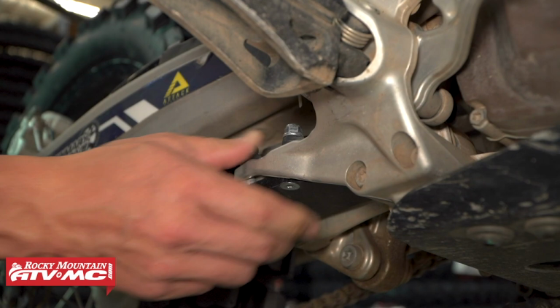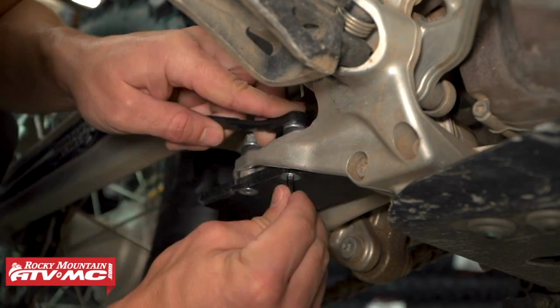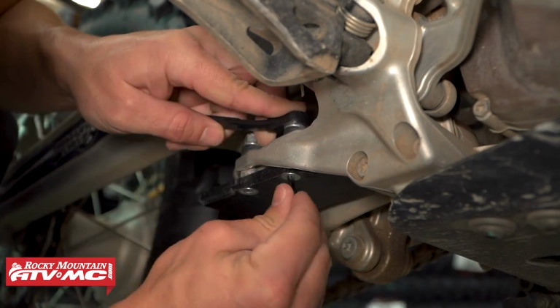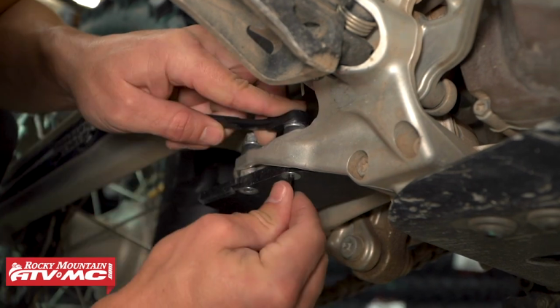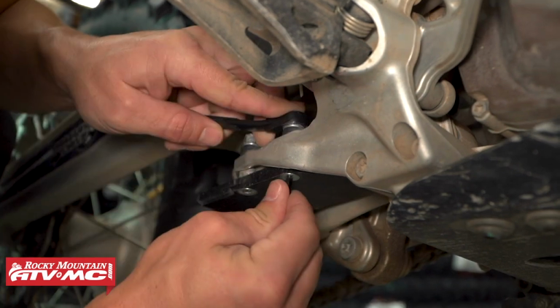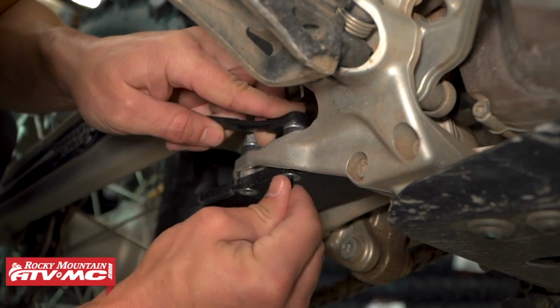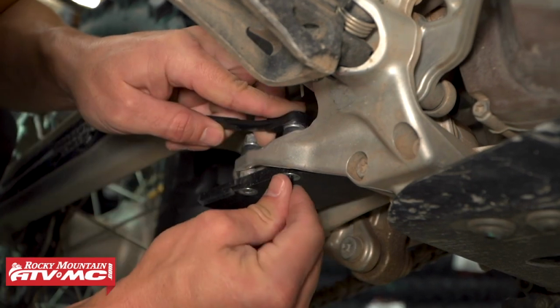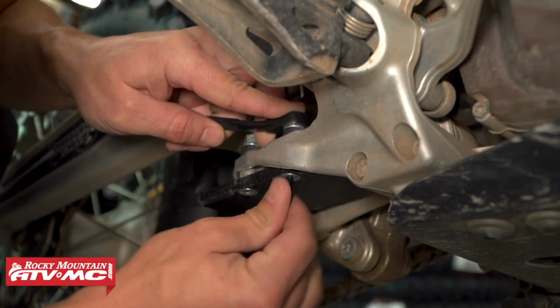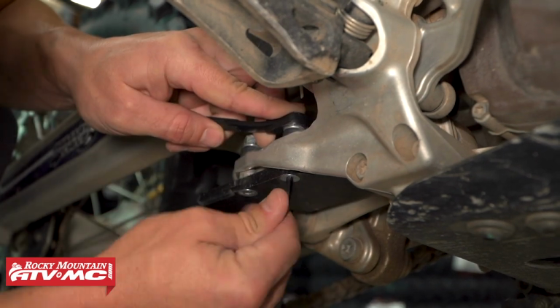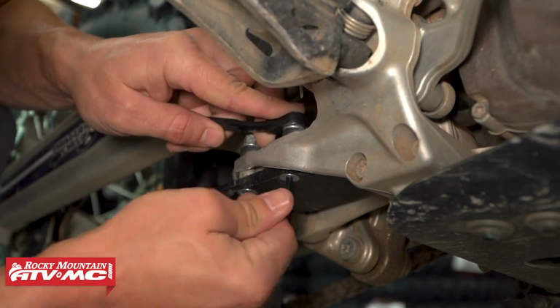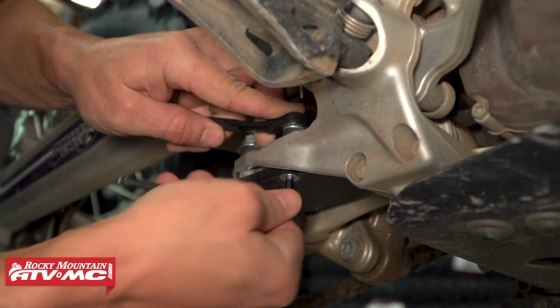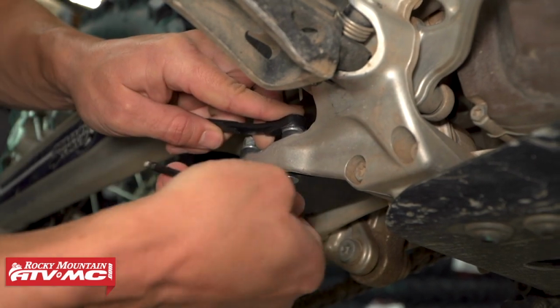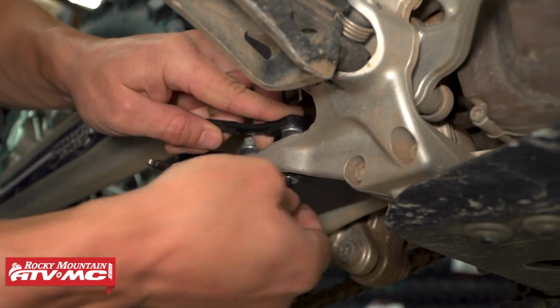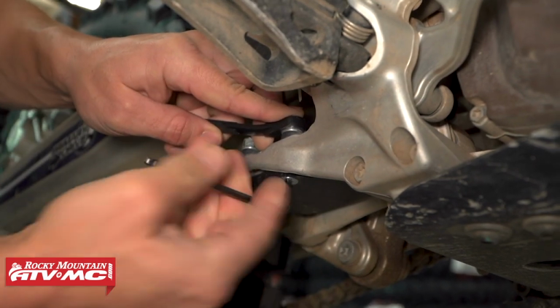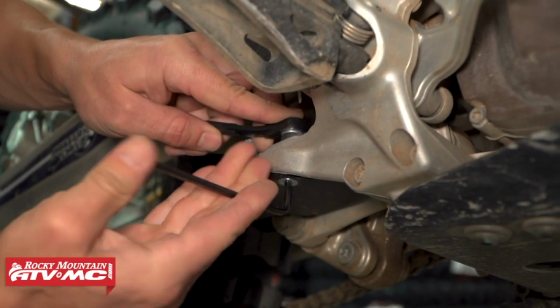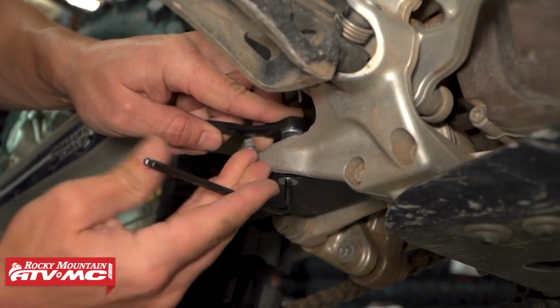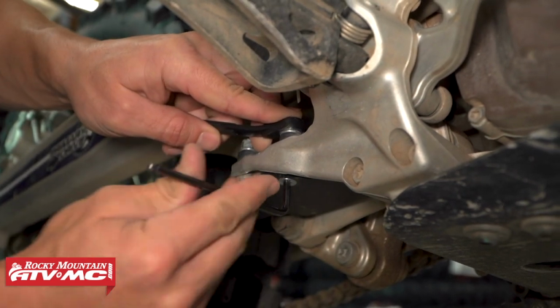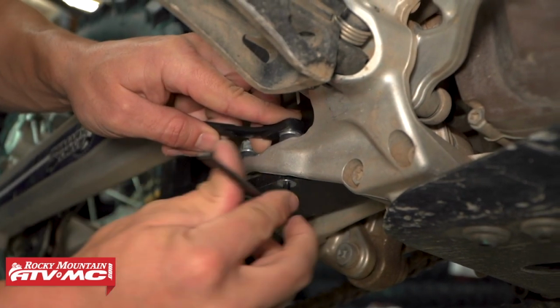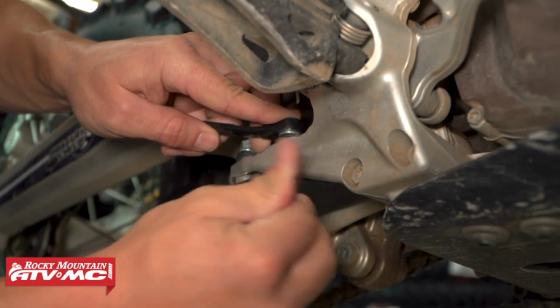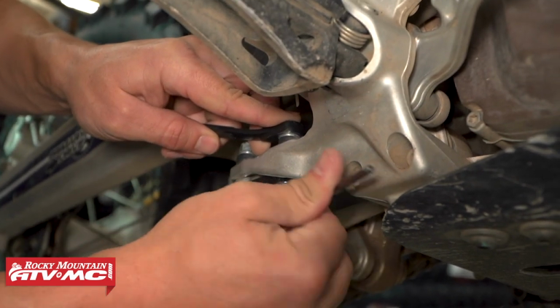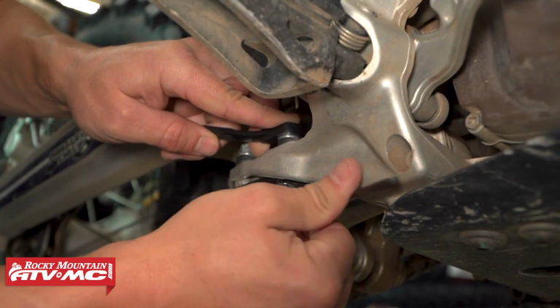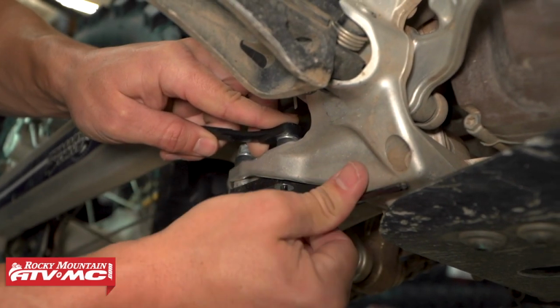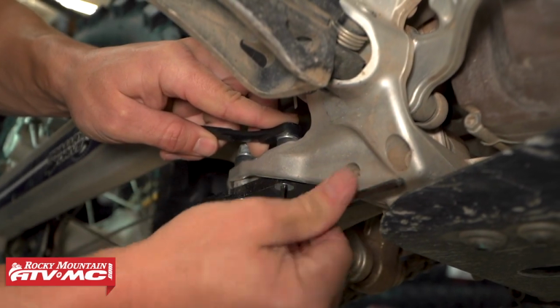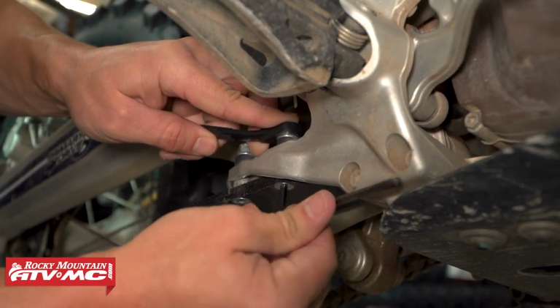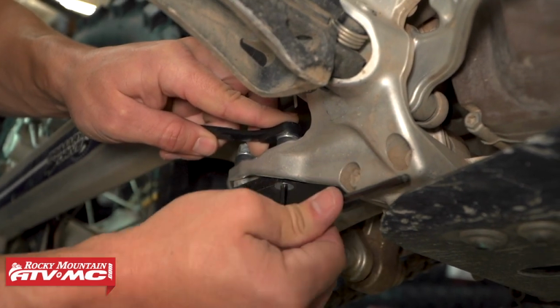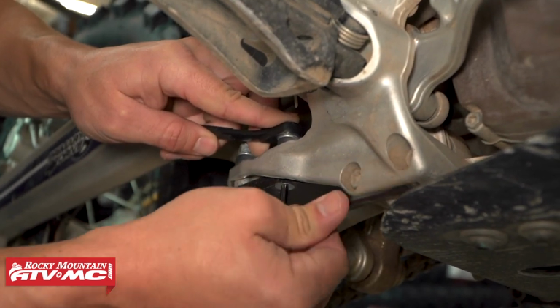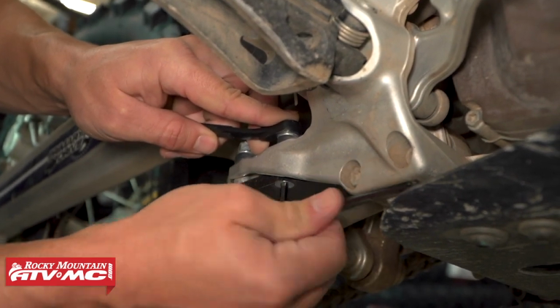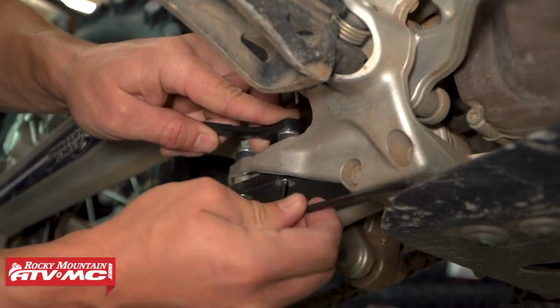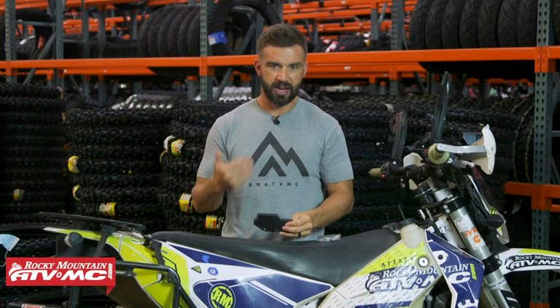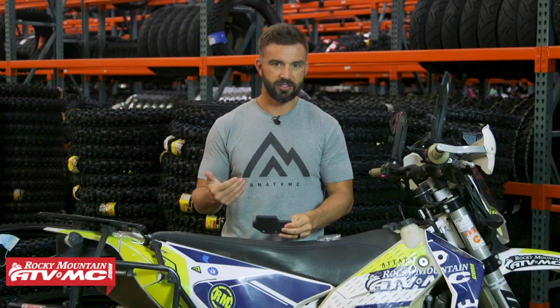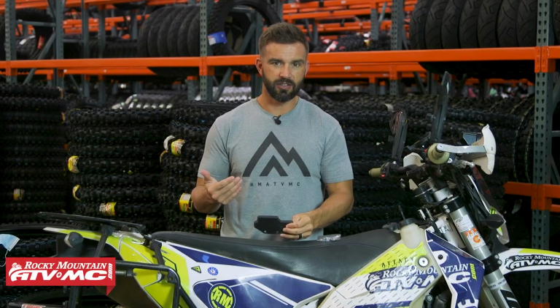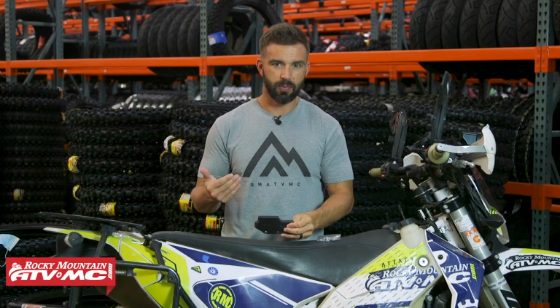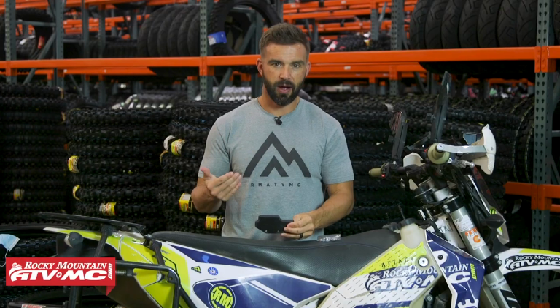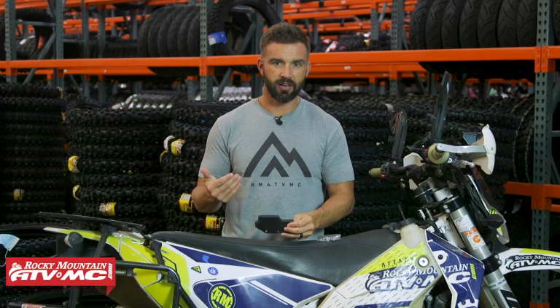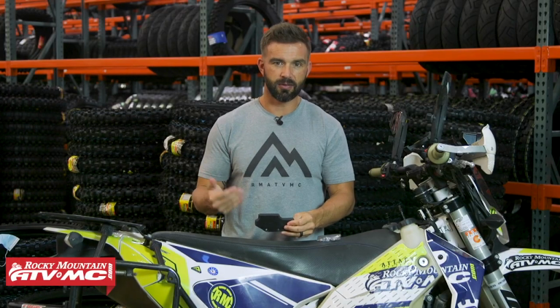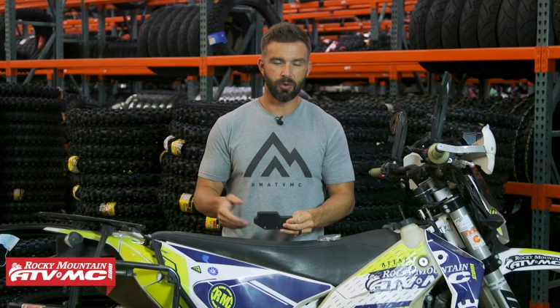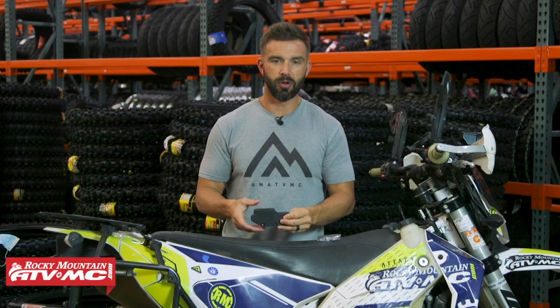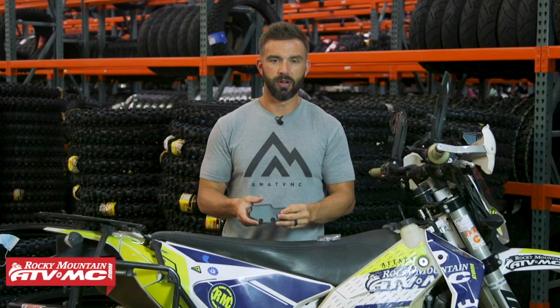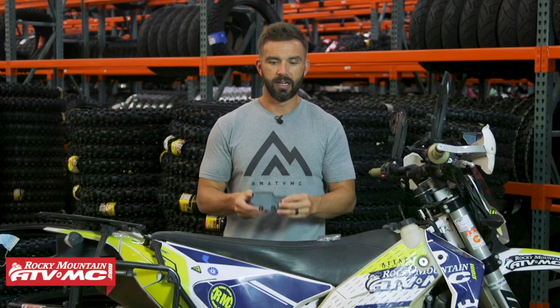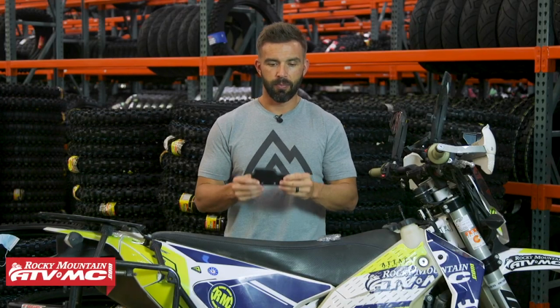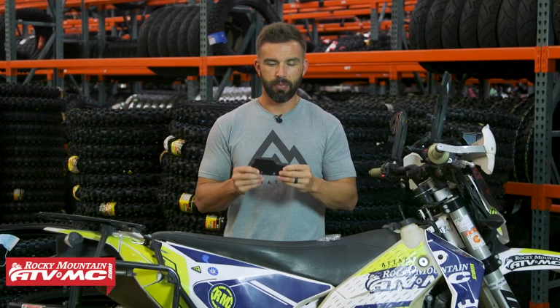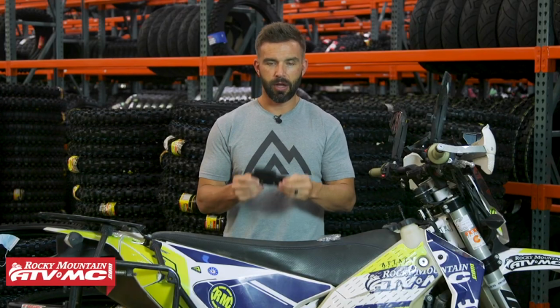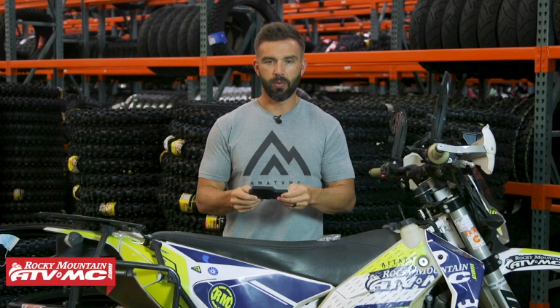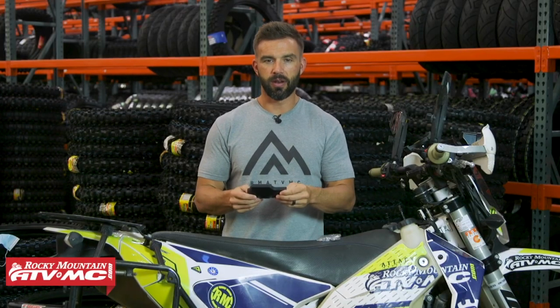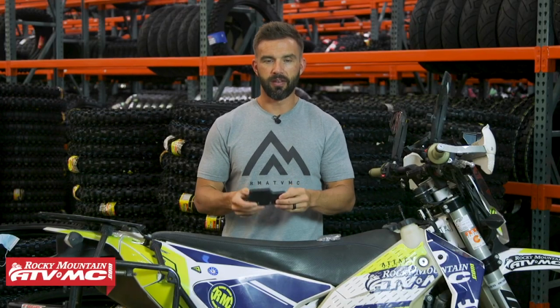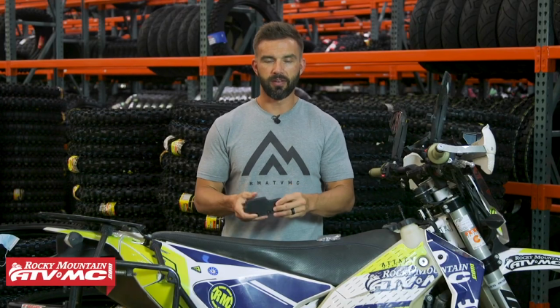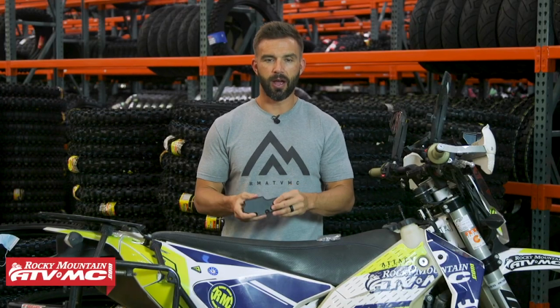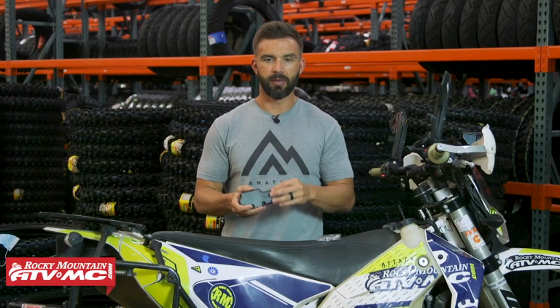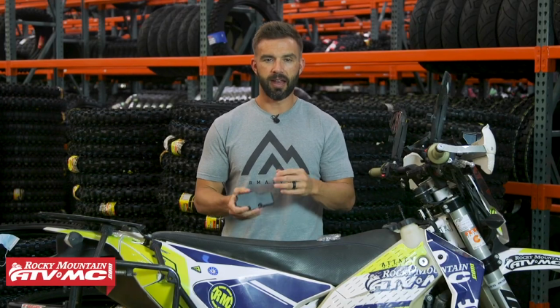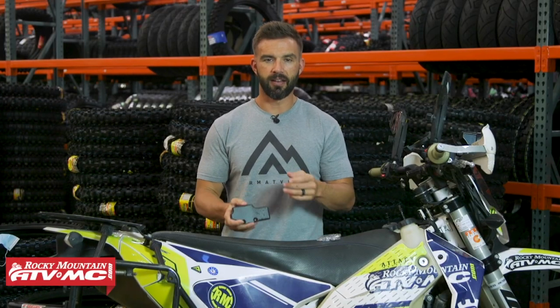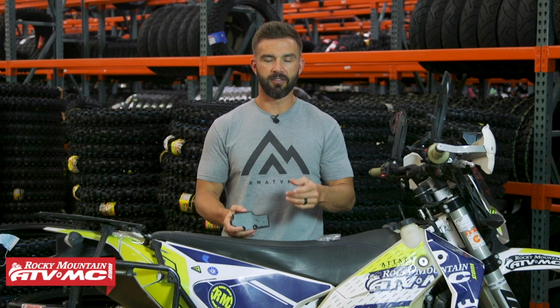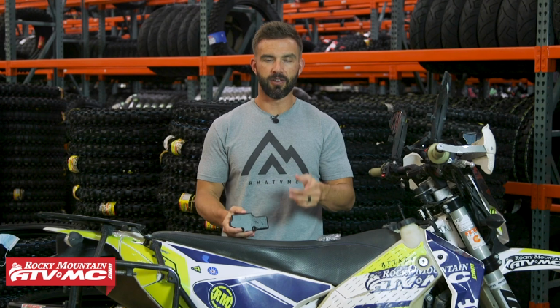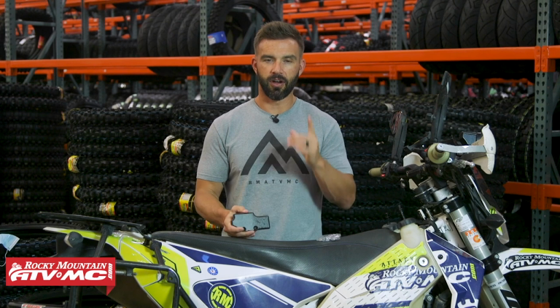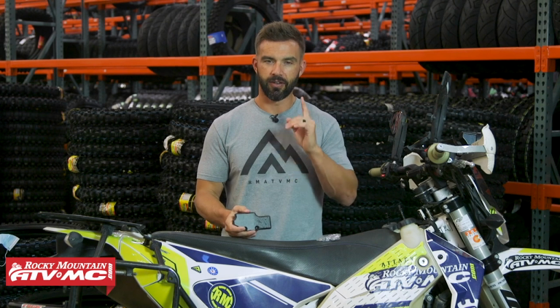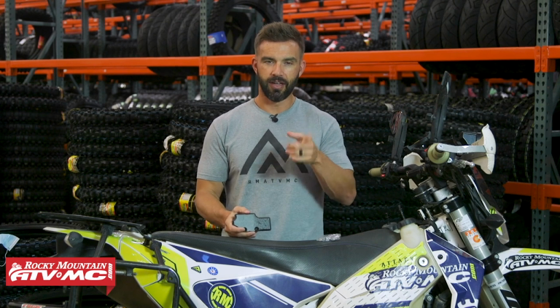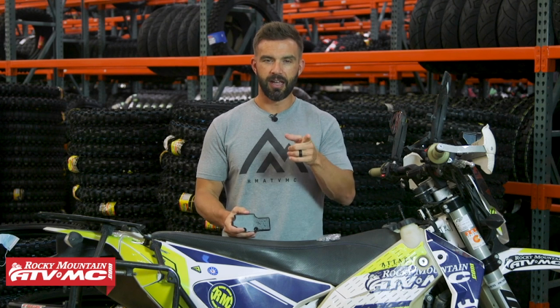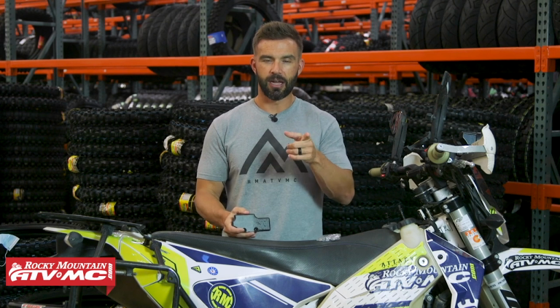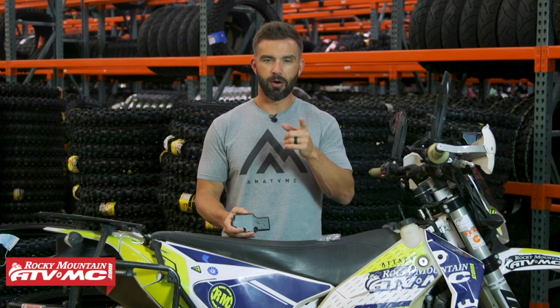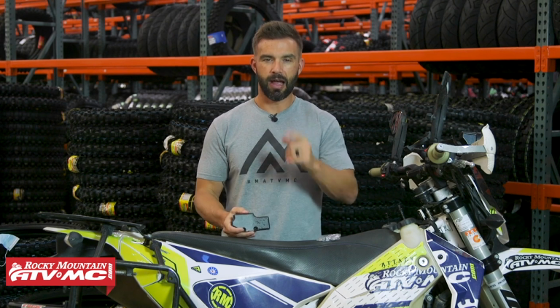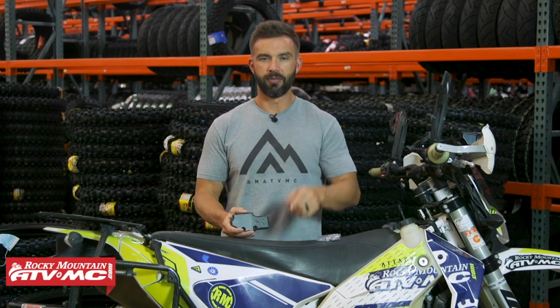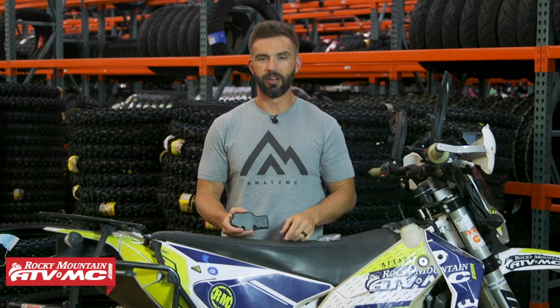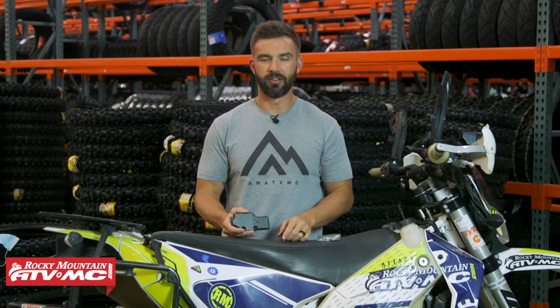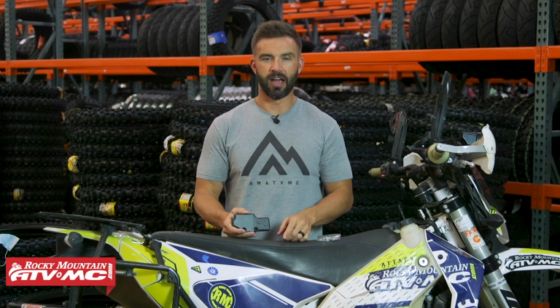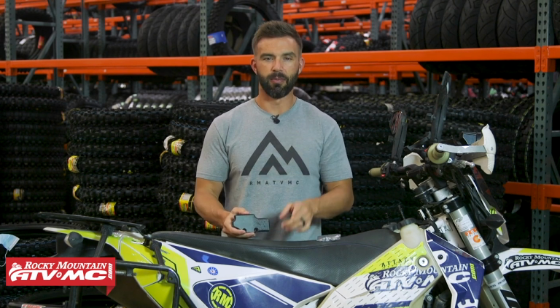So again, if you have one of these bikes and you want to get as much protection as possible, pick one of these up, get it installed, and go have a good time.